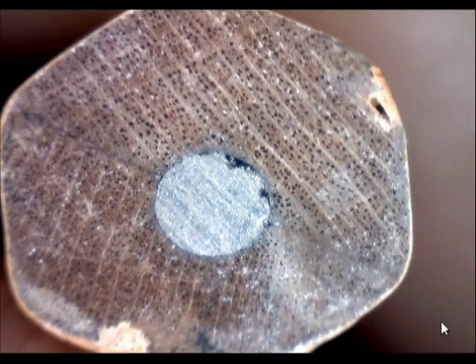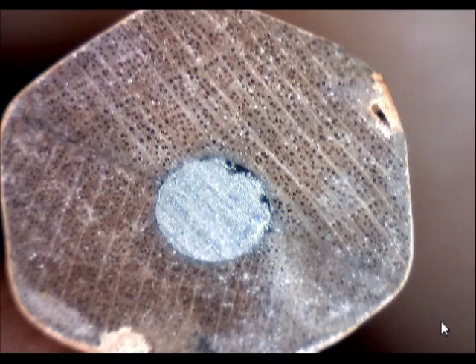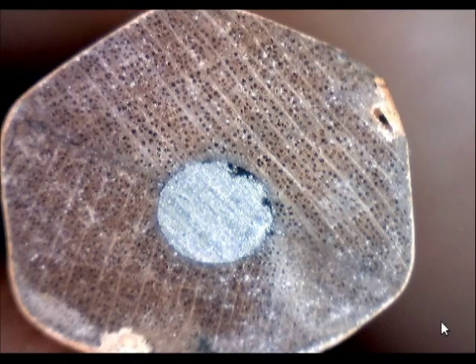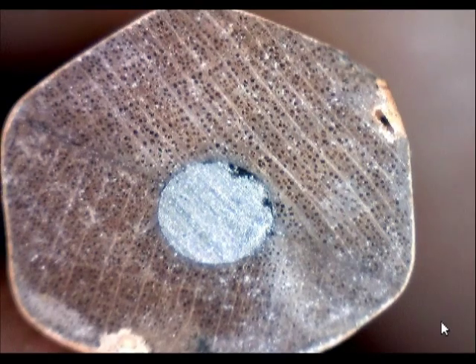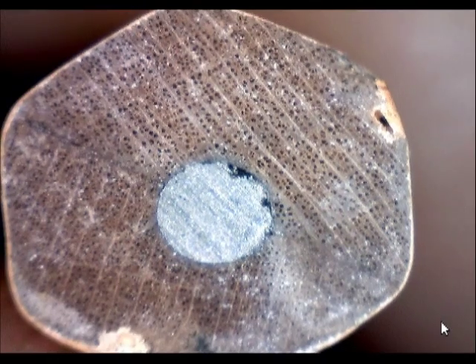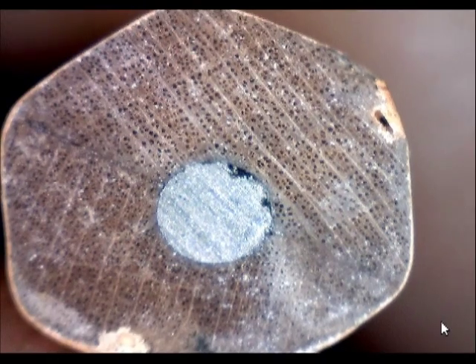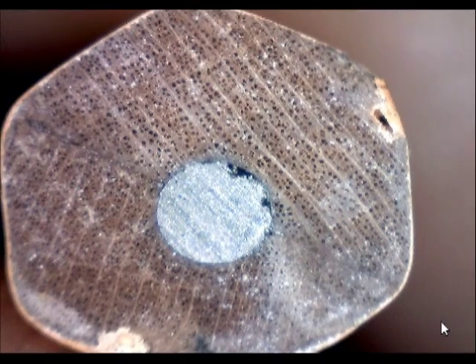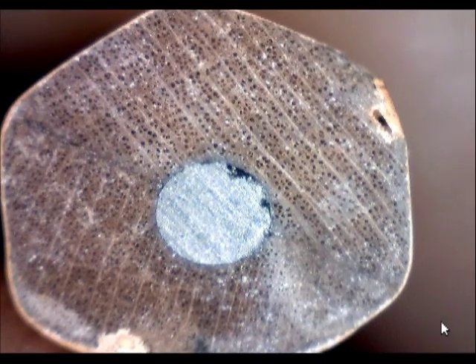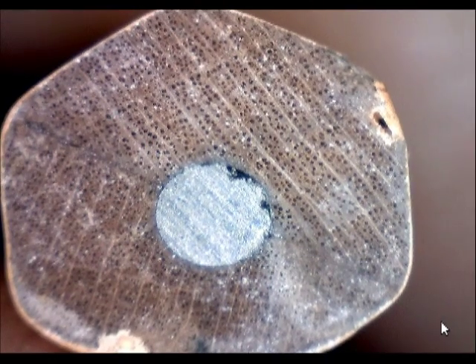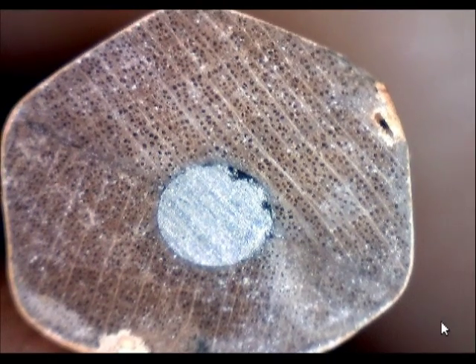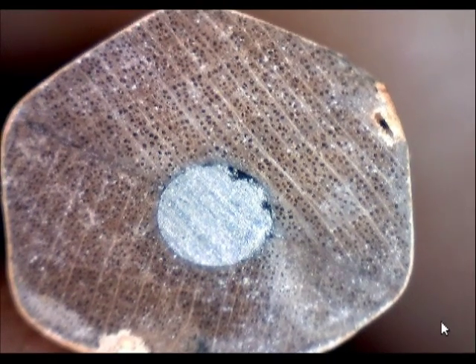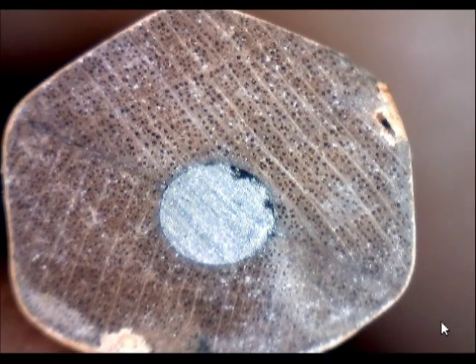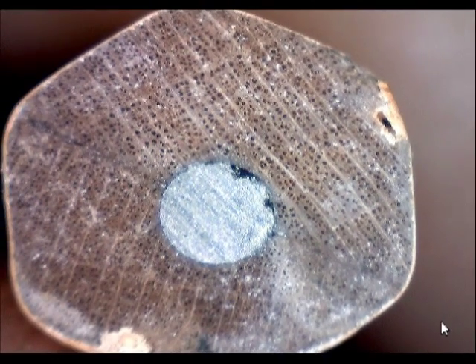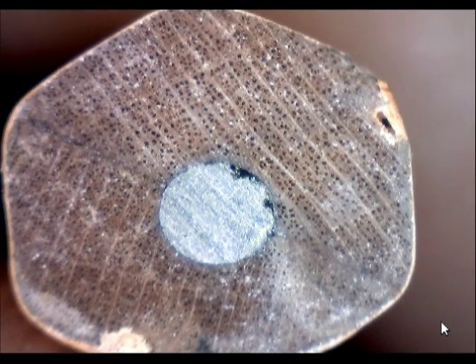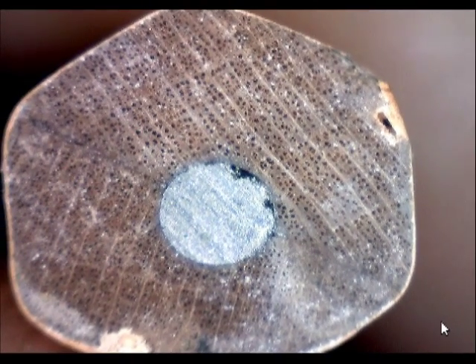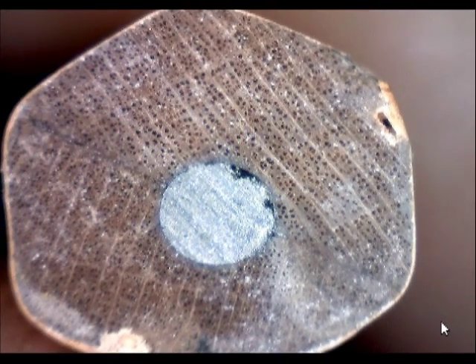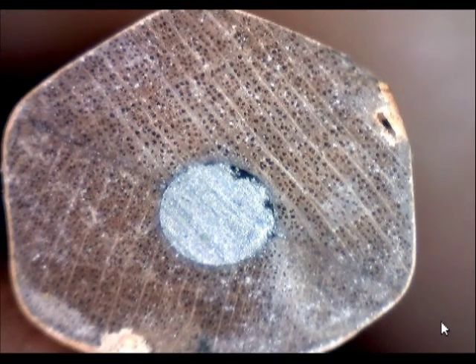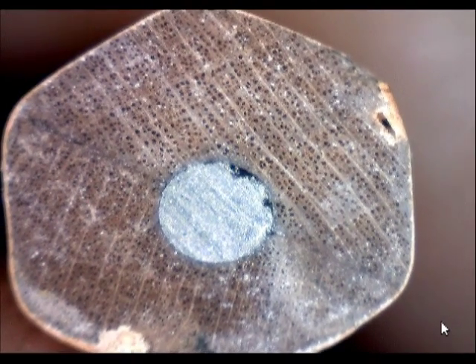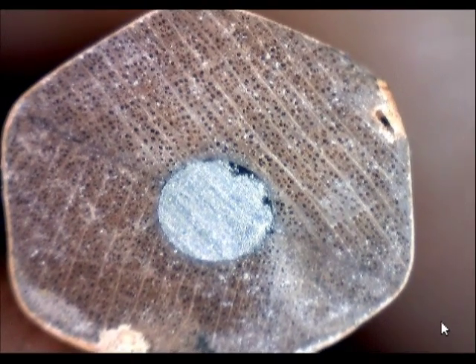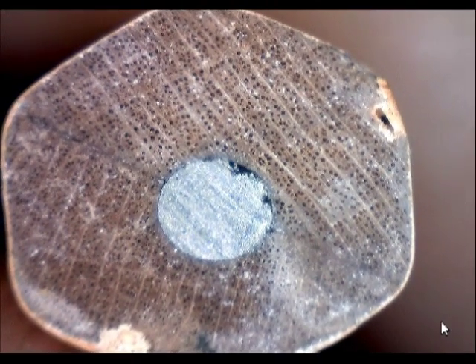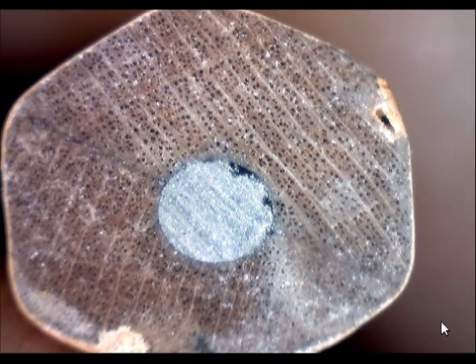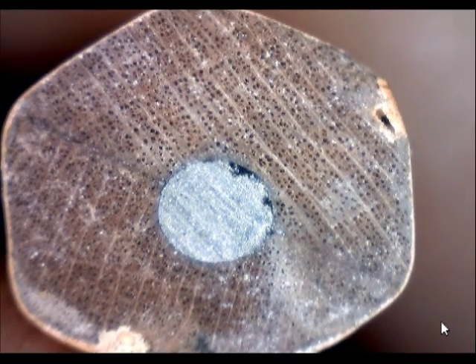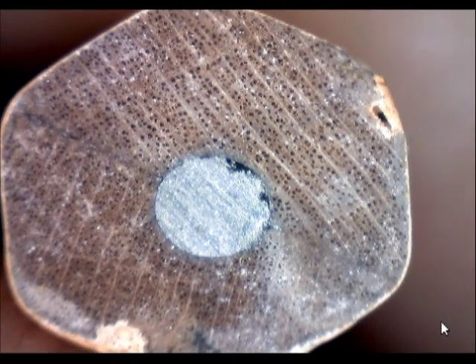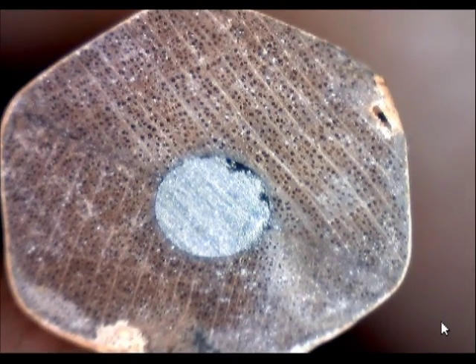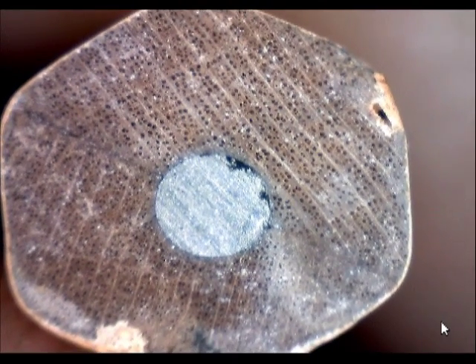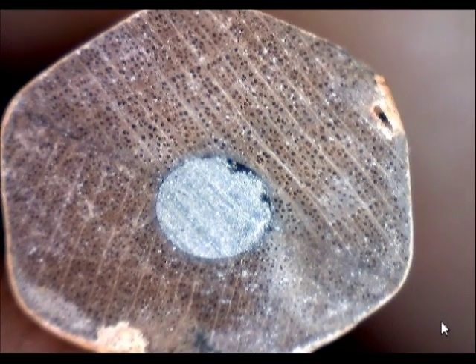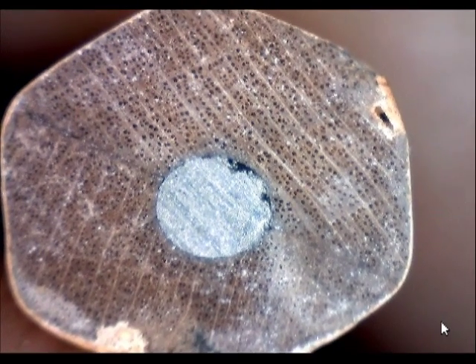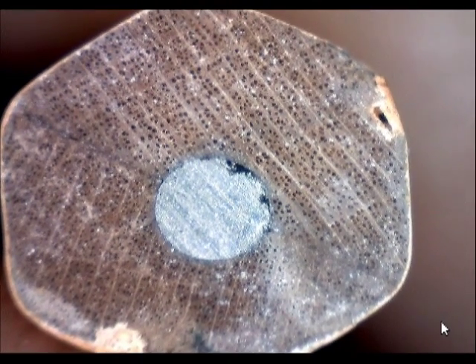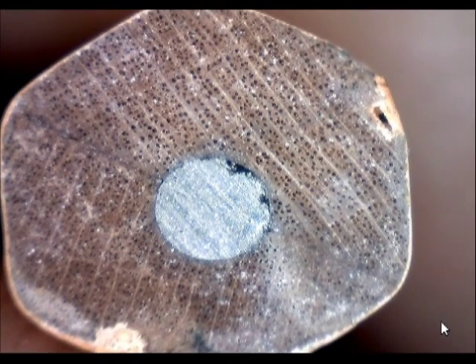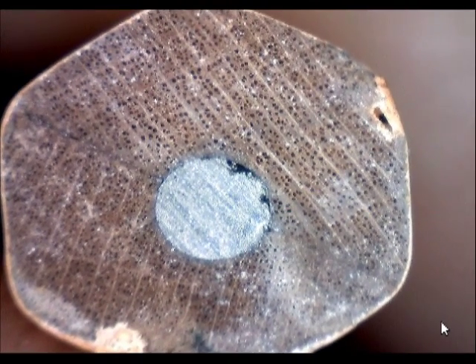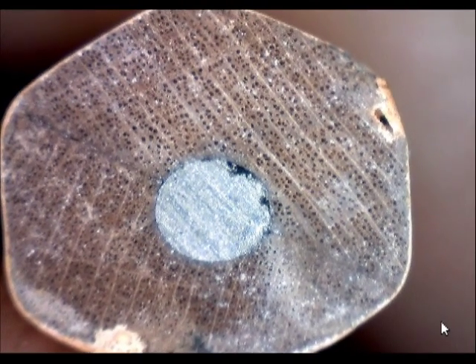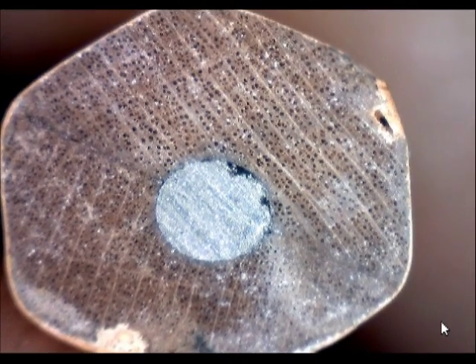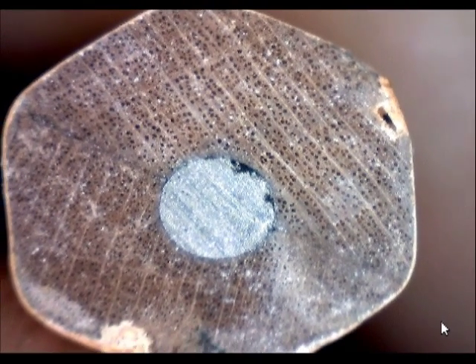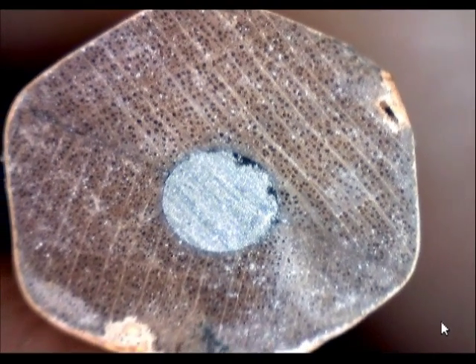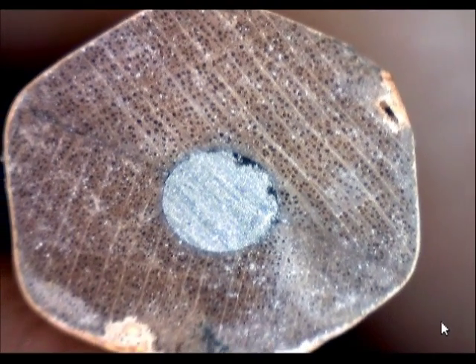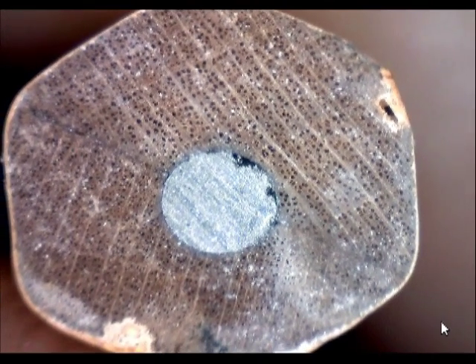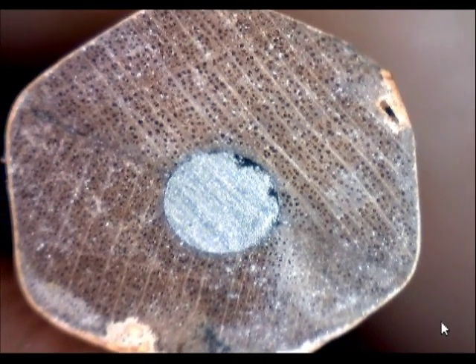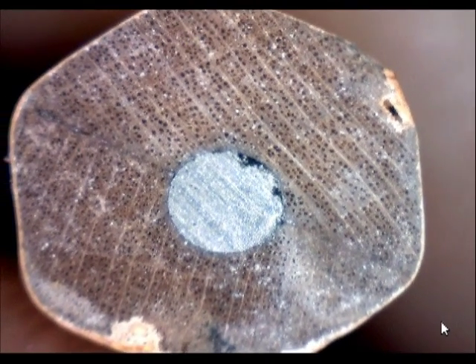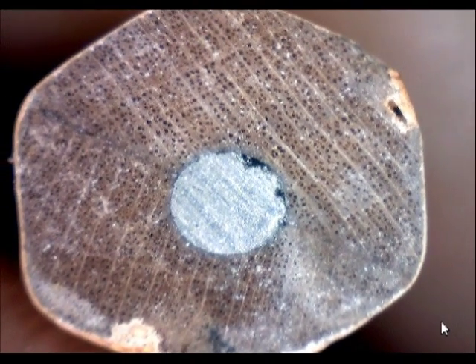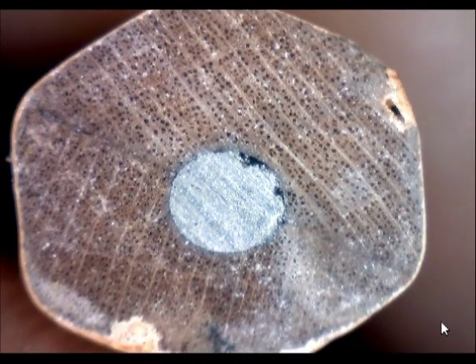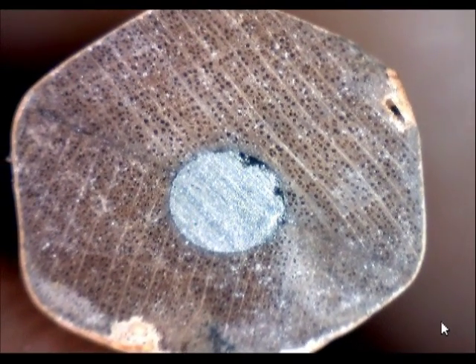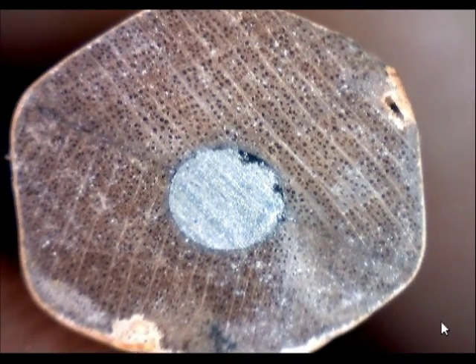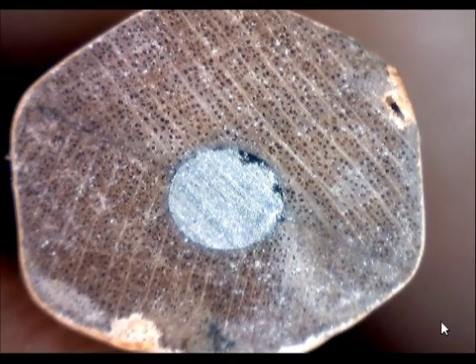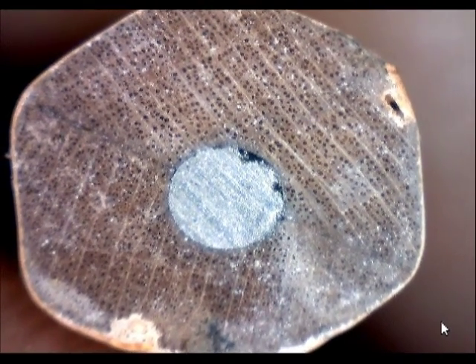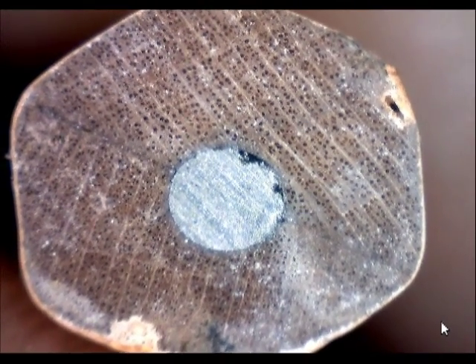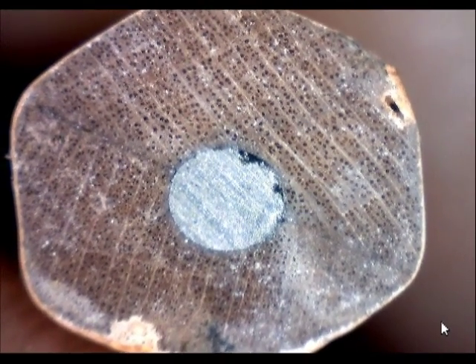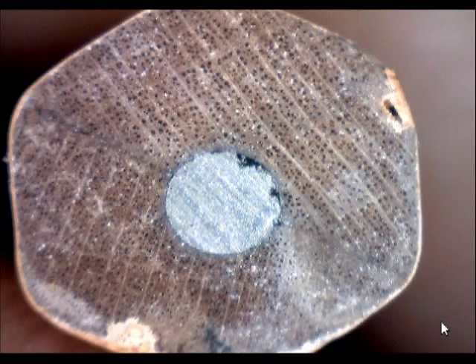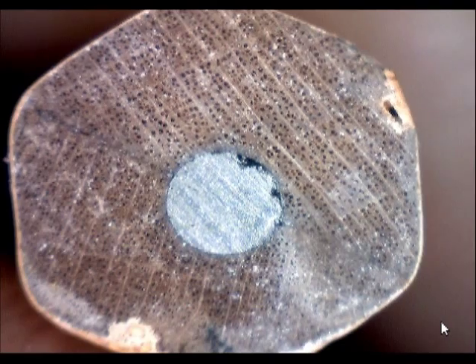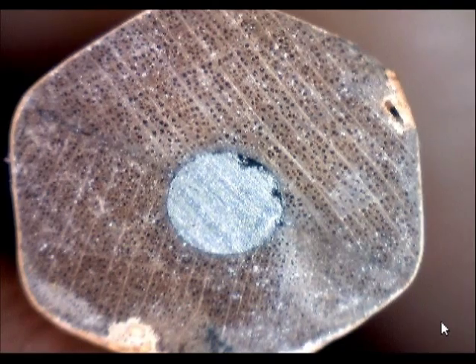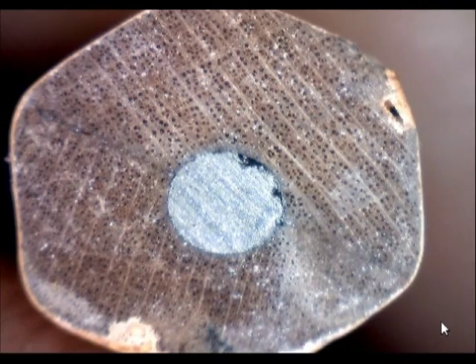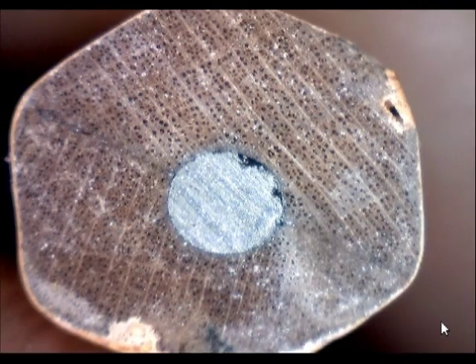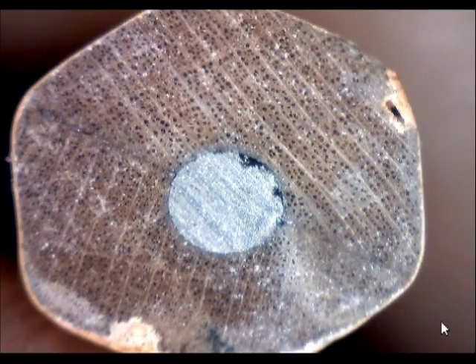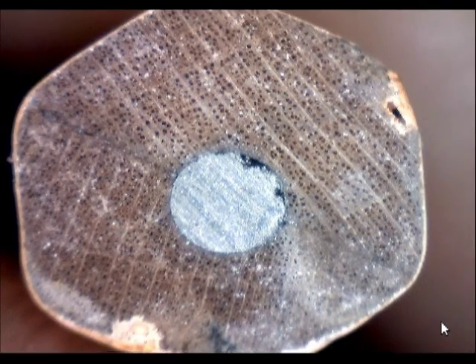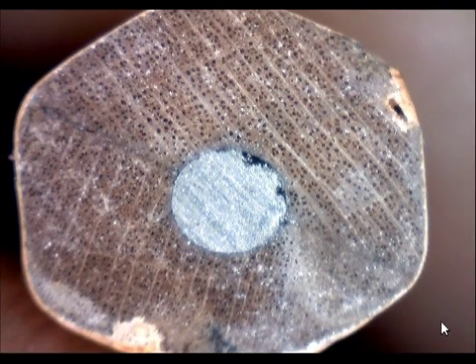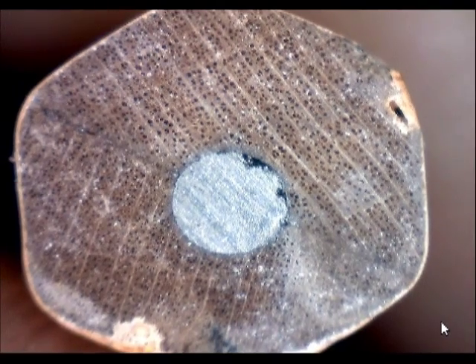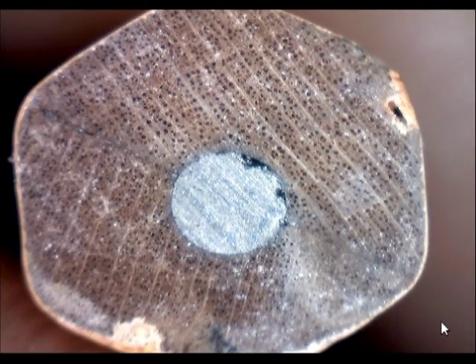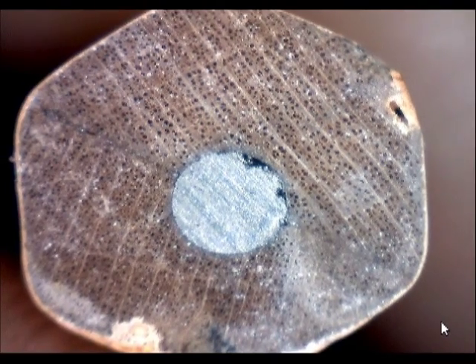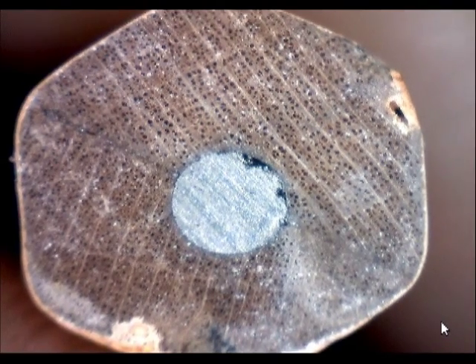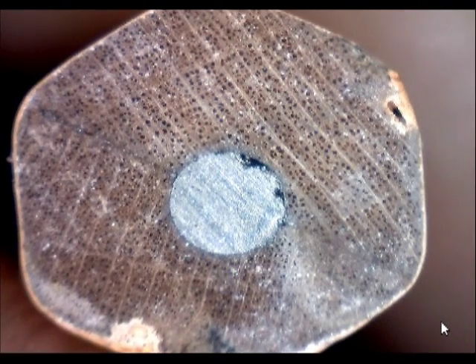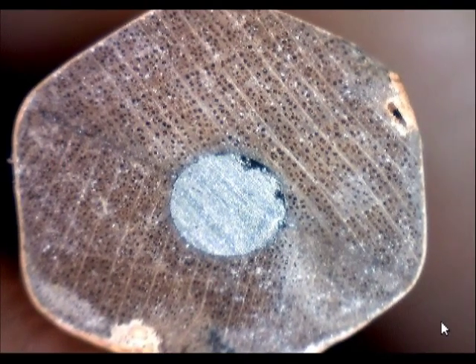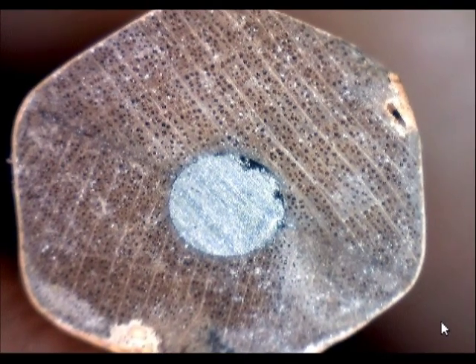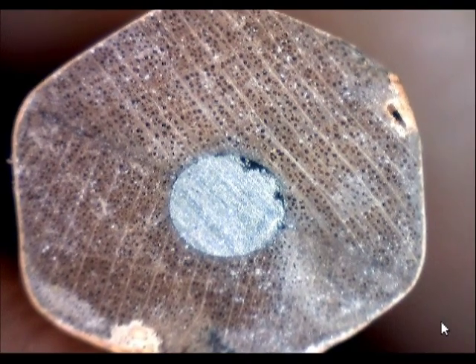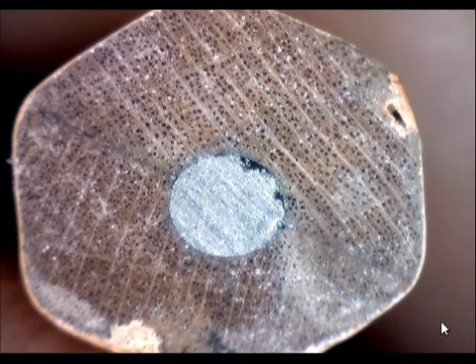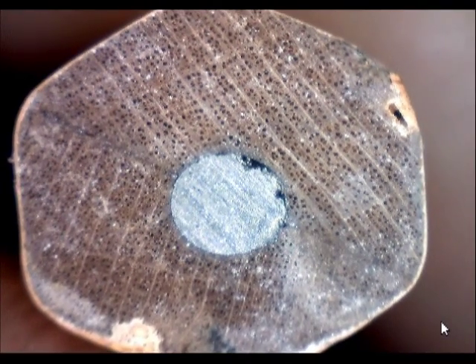Also you can see the grains of the wood don't match. It's like a sandwich with the lead in between.